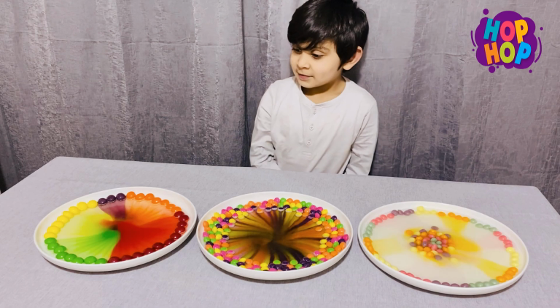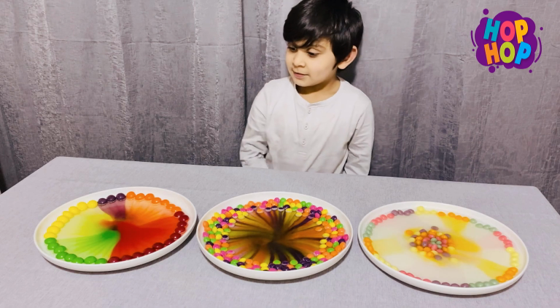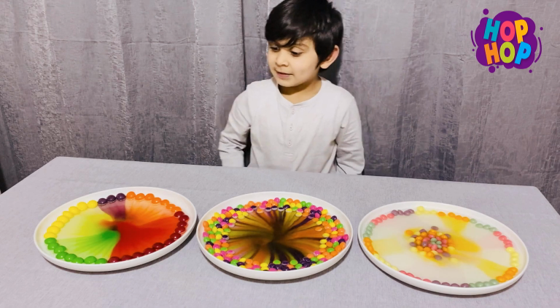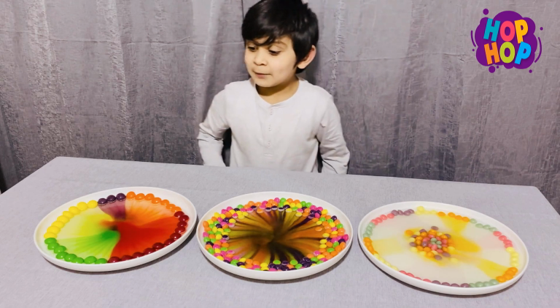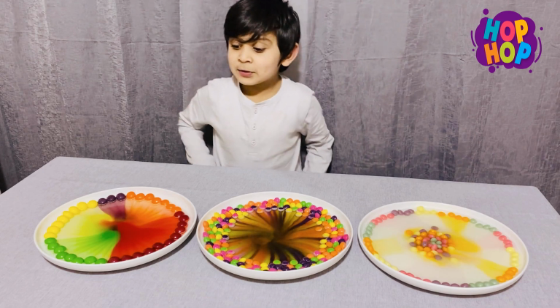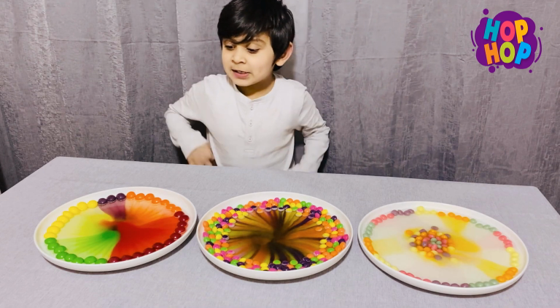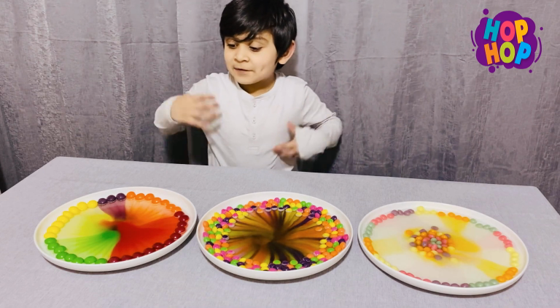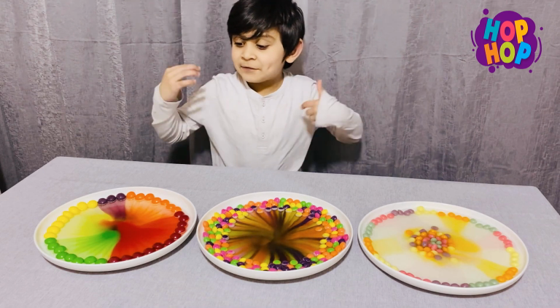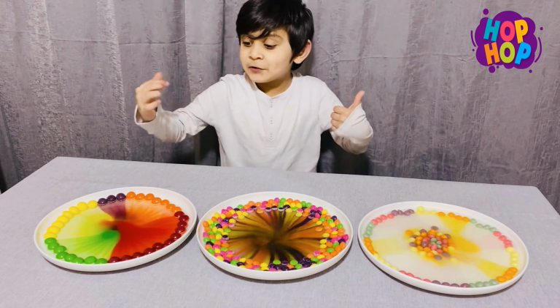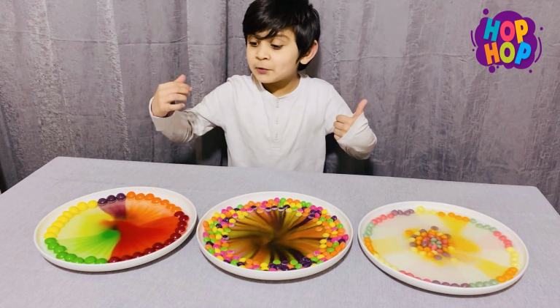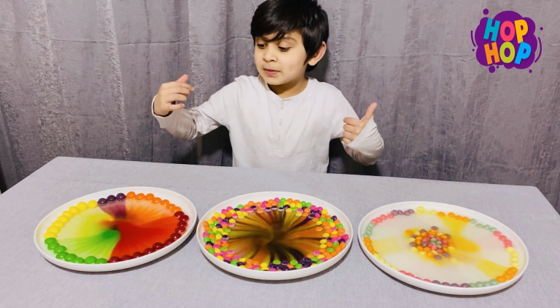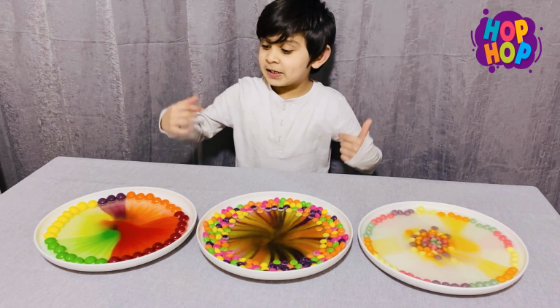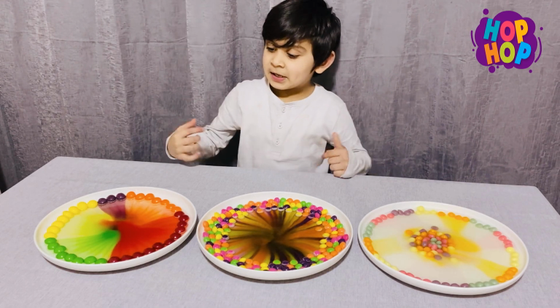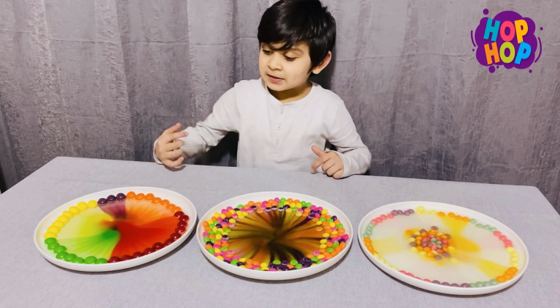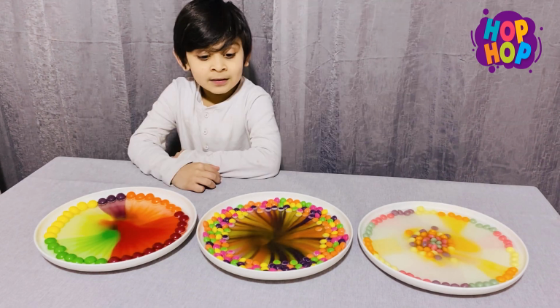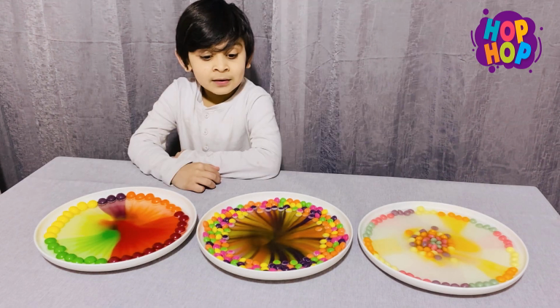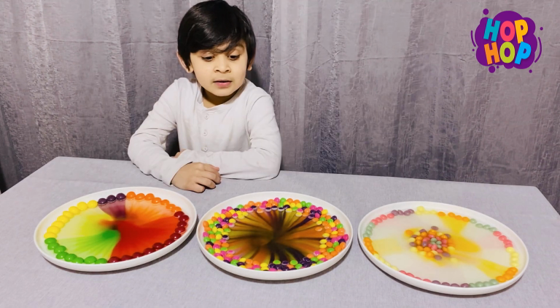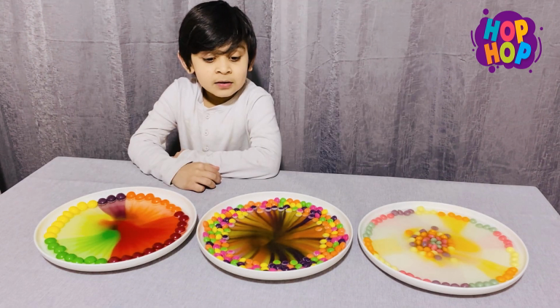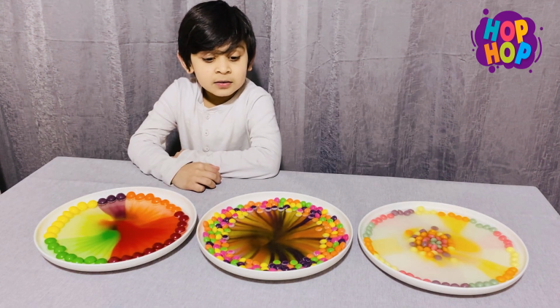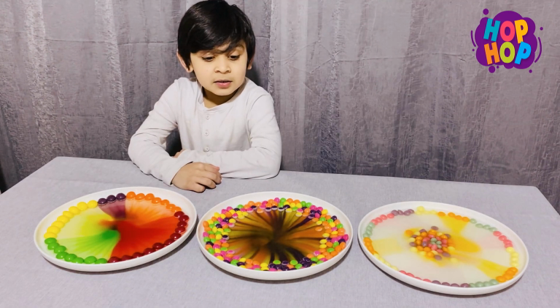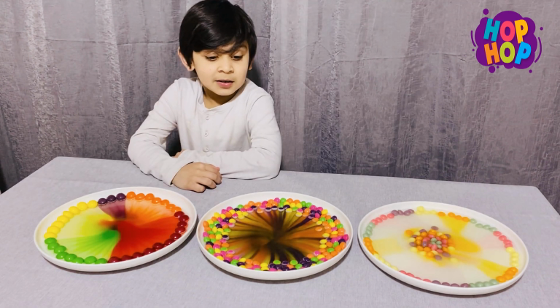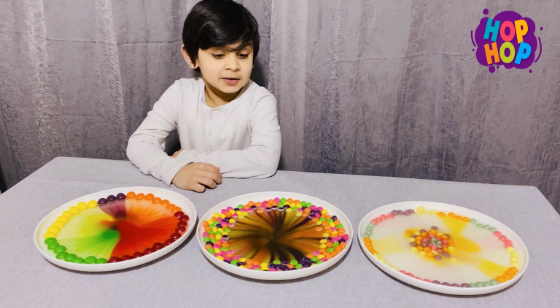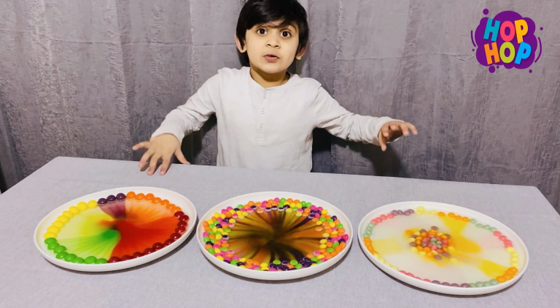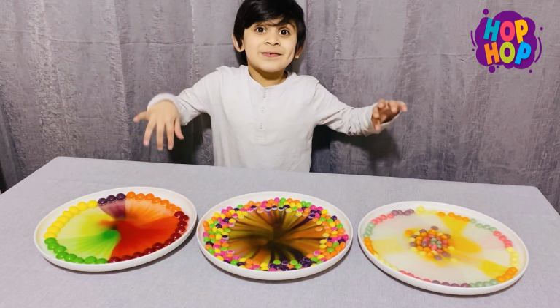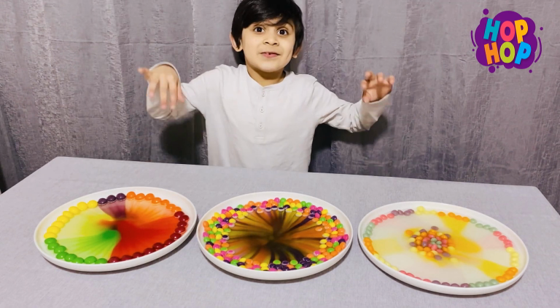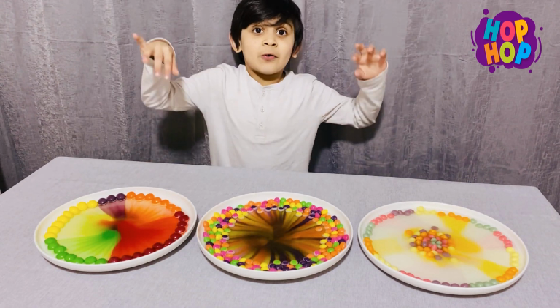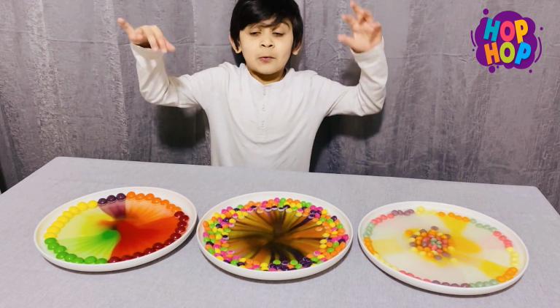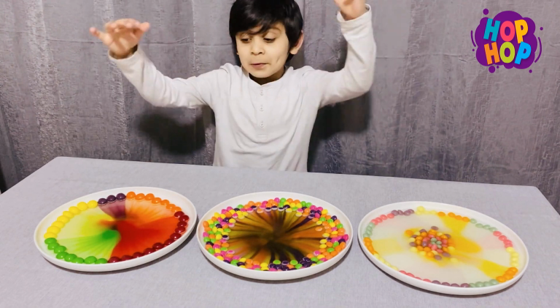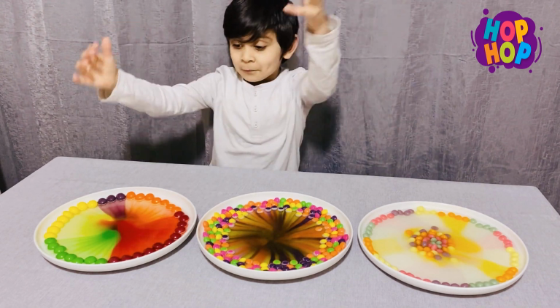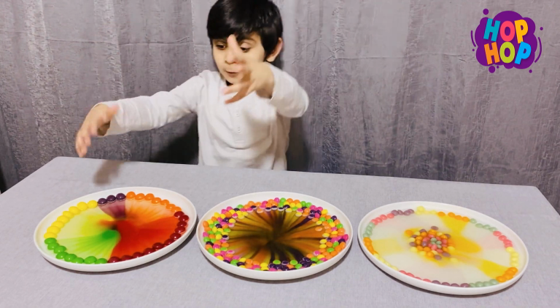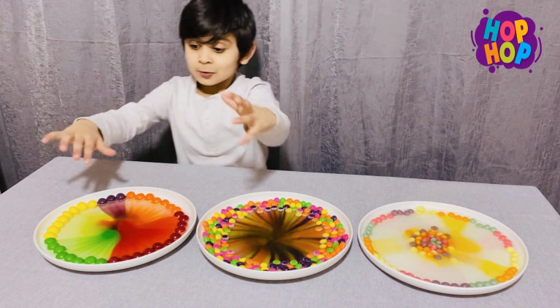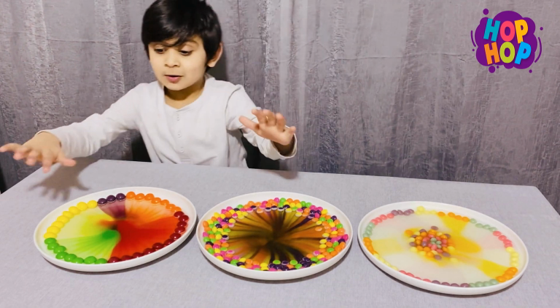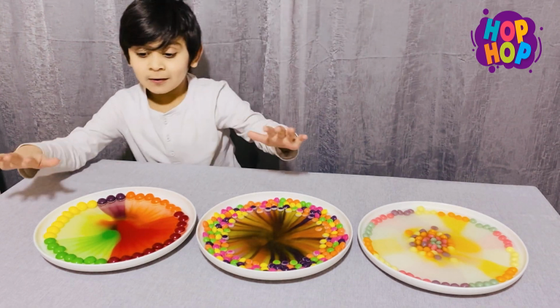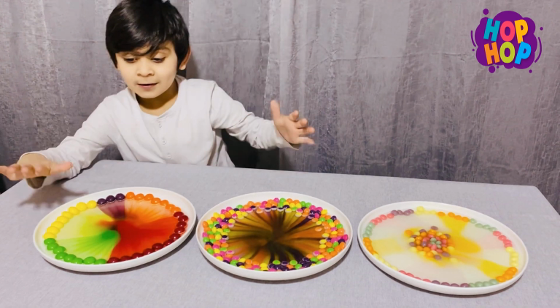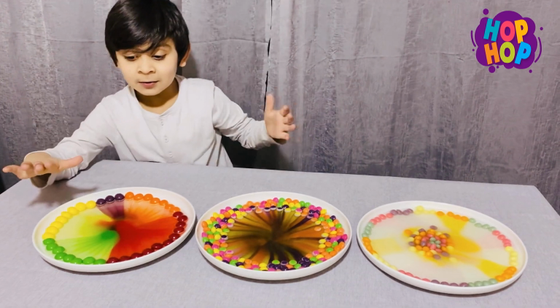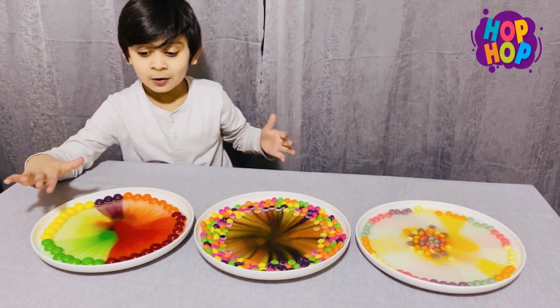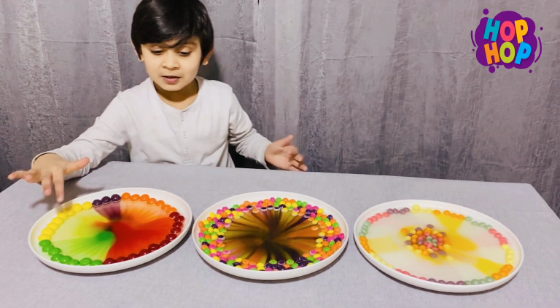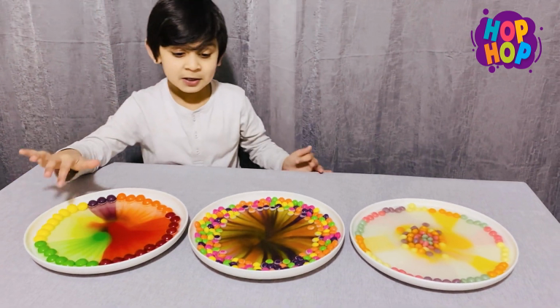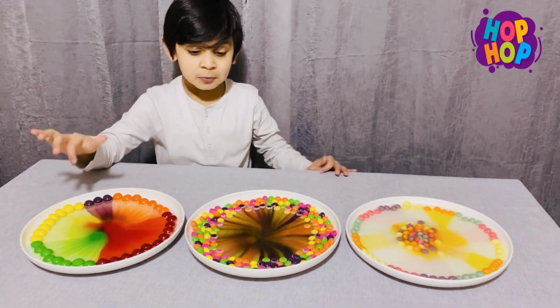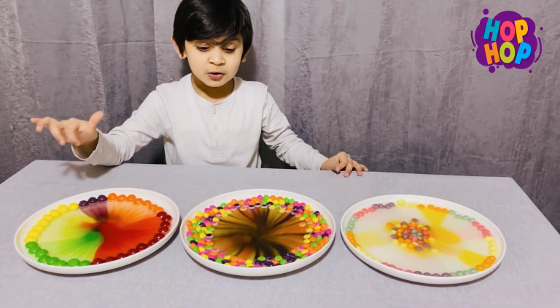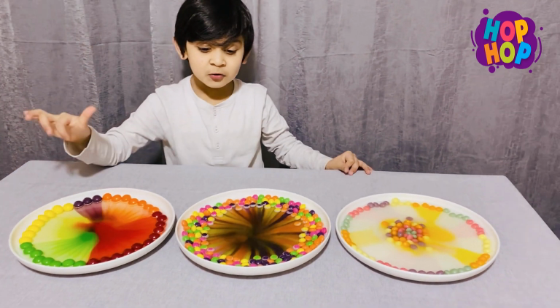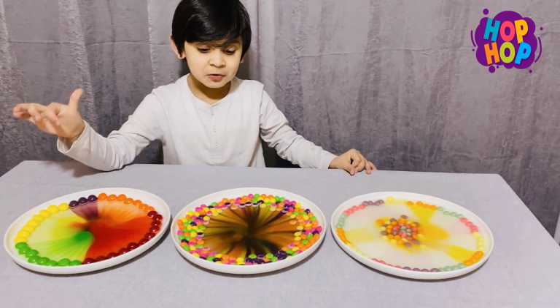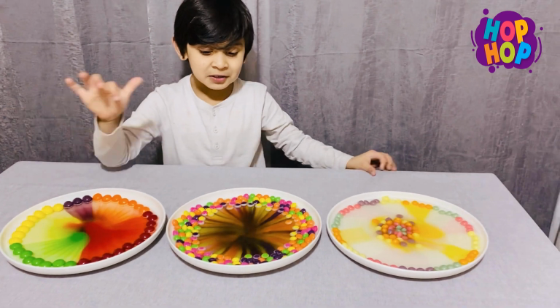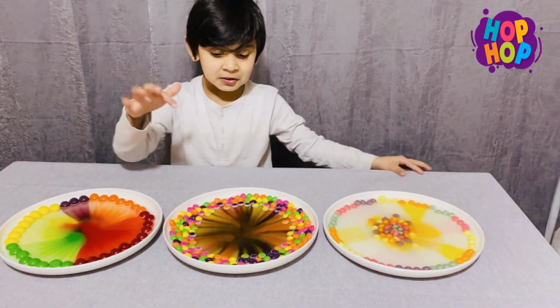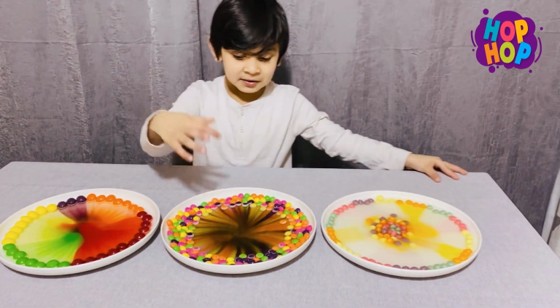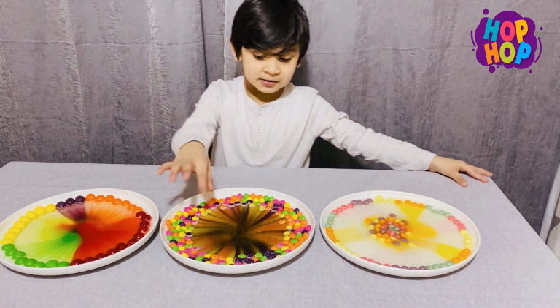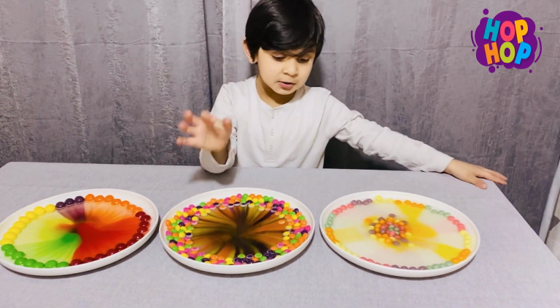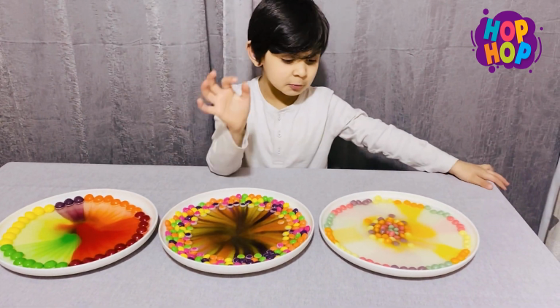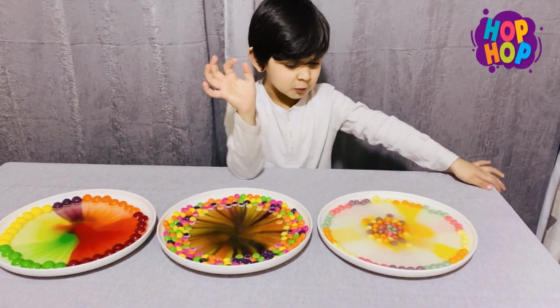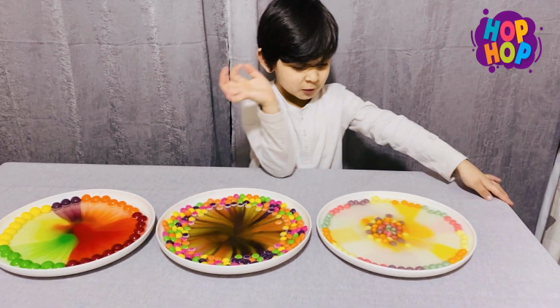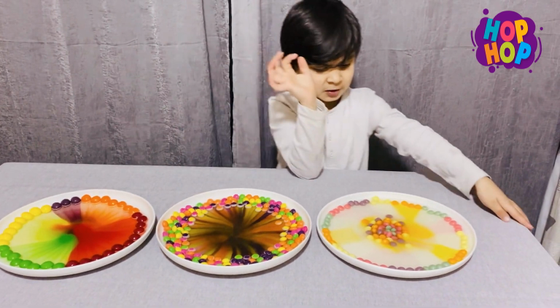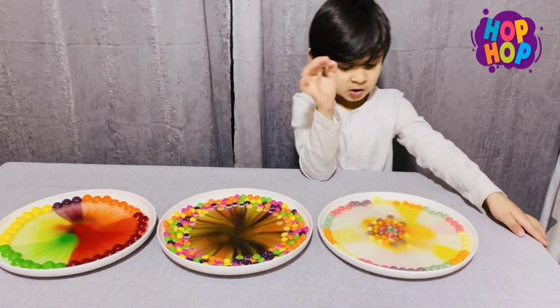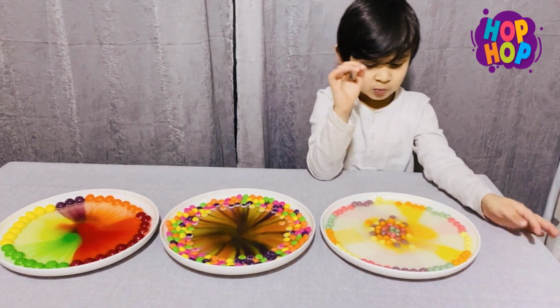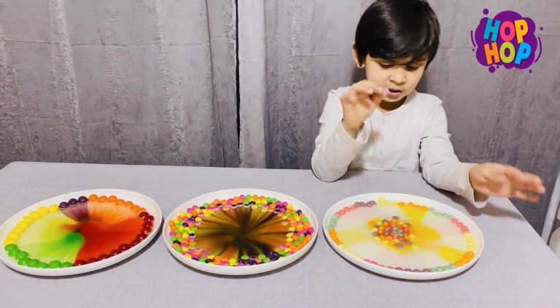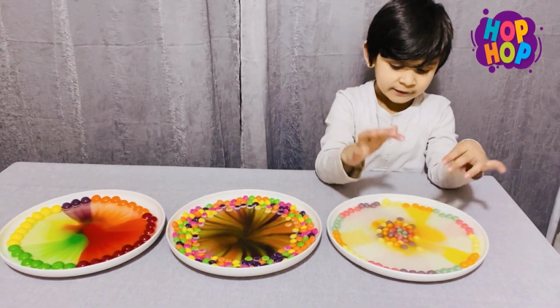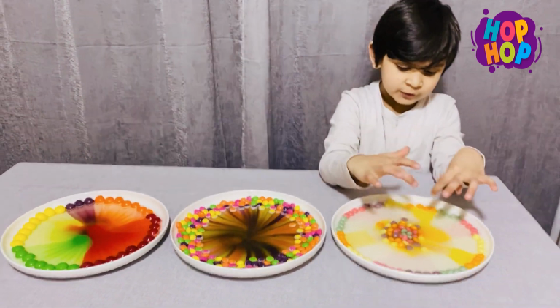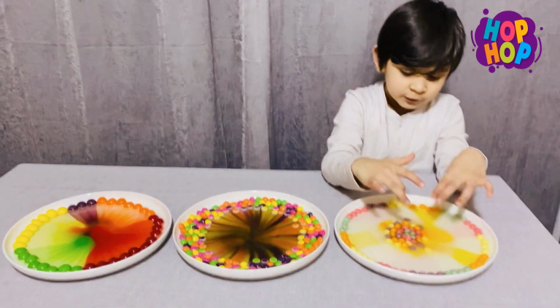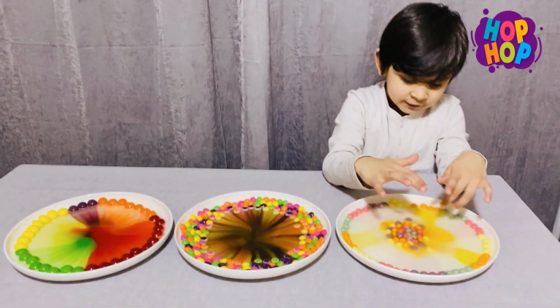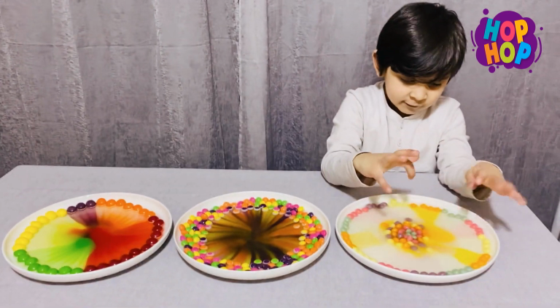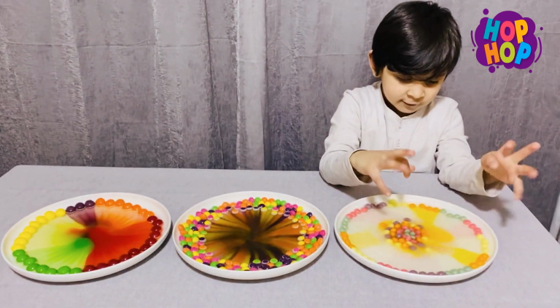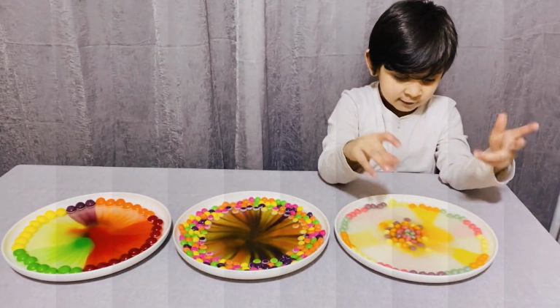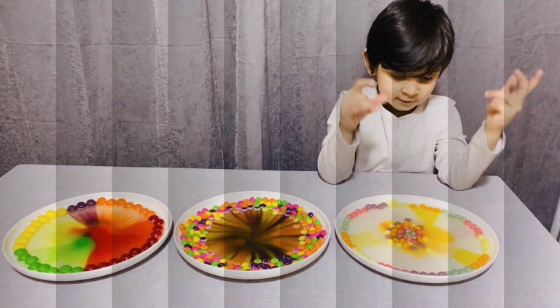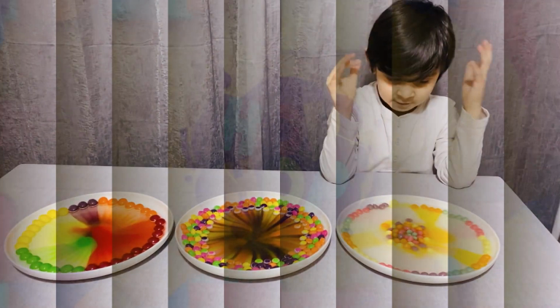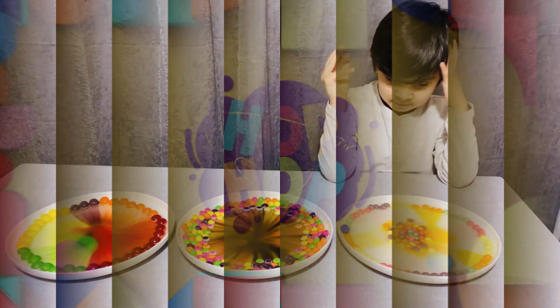It will take a few minutes — the color is all in the water. Look, this one is already done, this one is already done. We have to wait for this one.